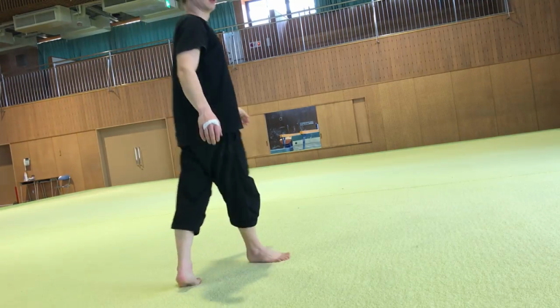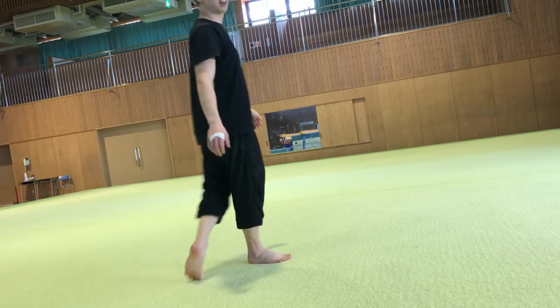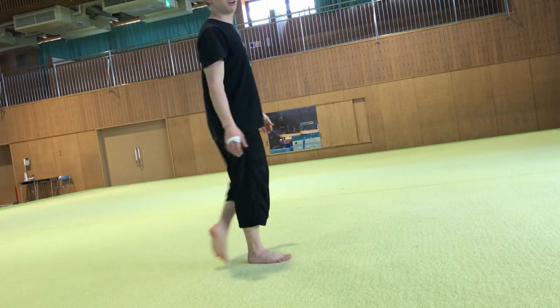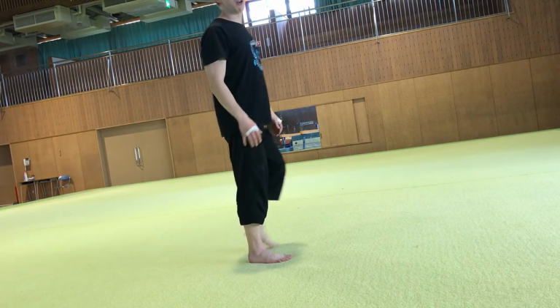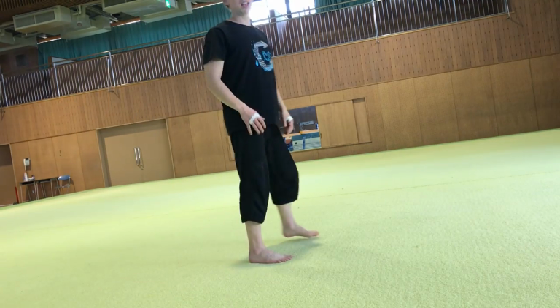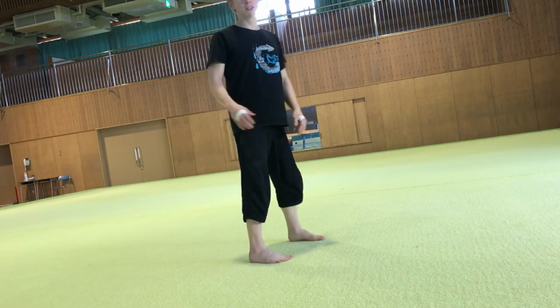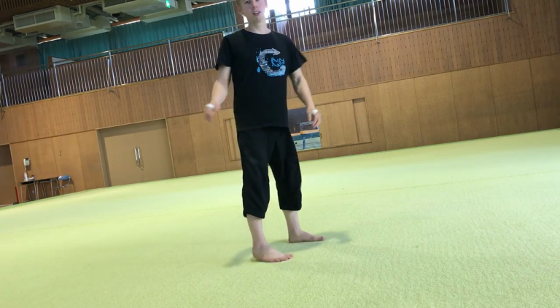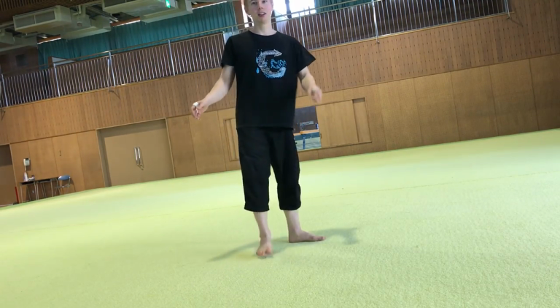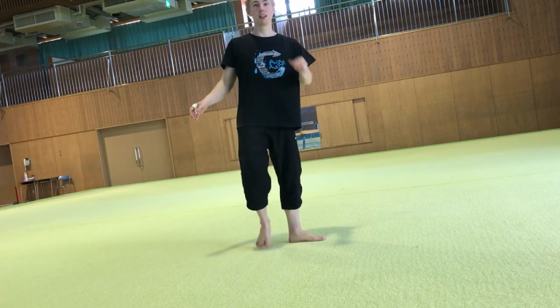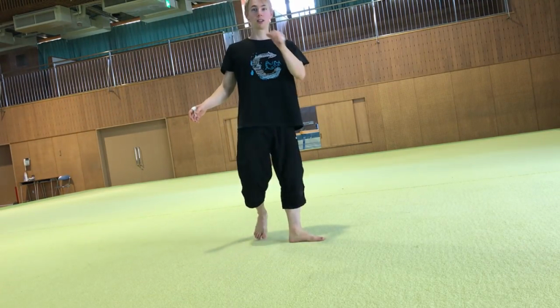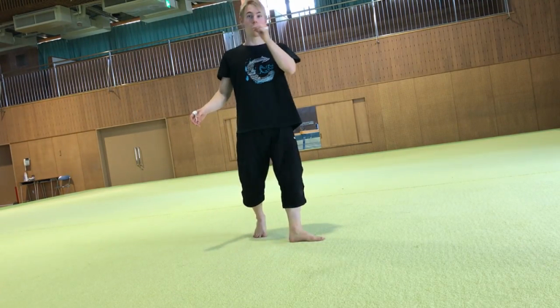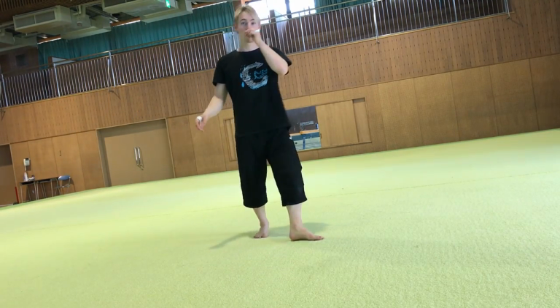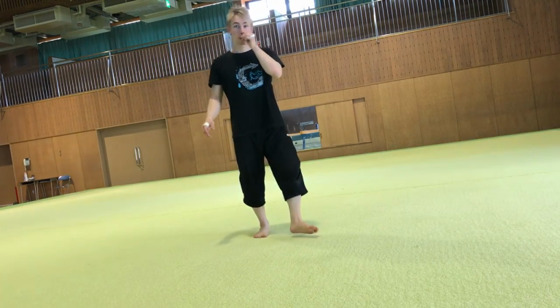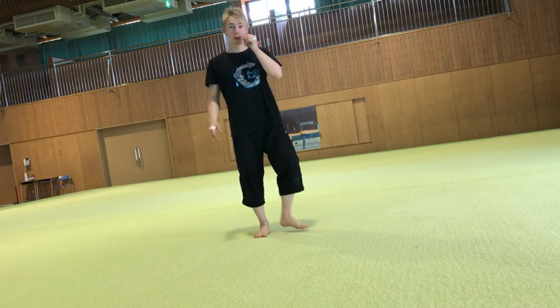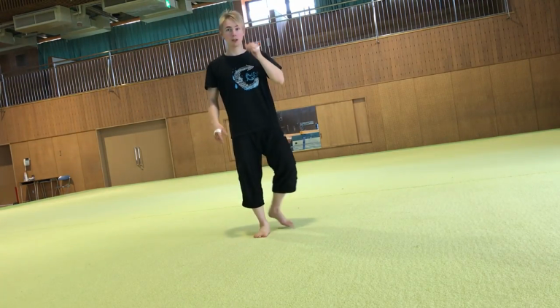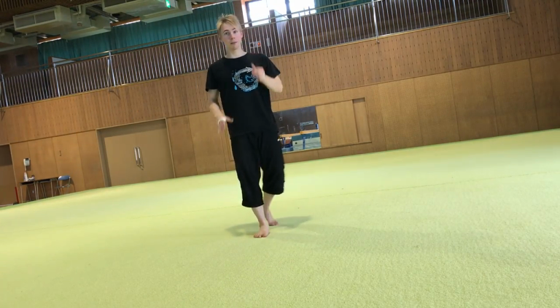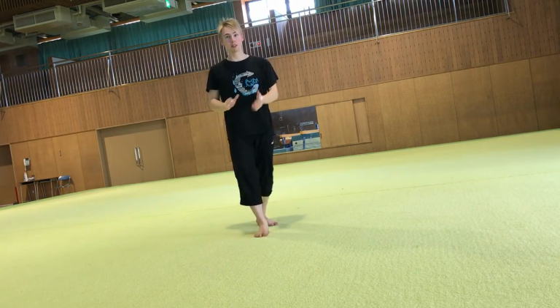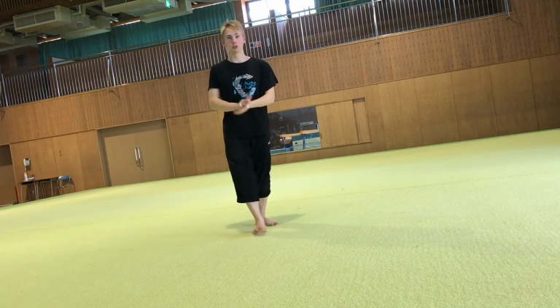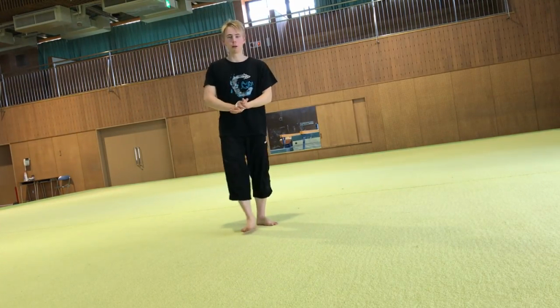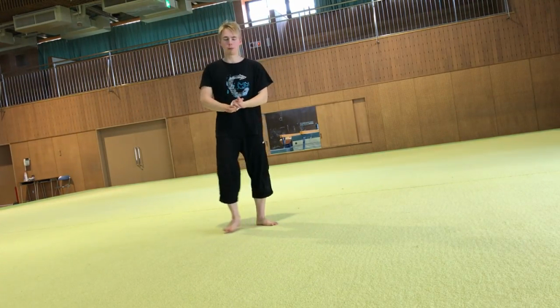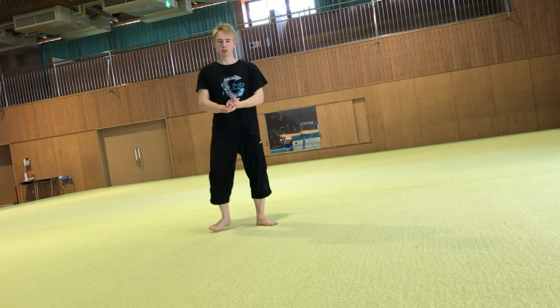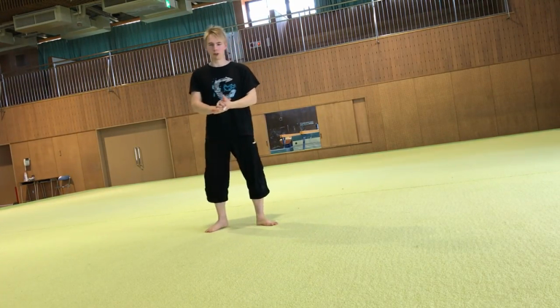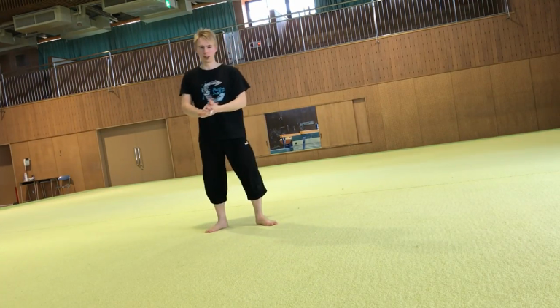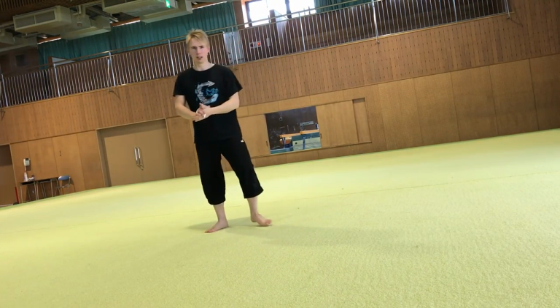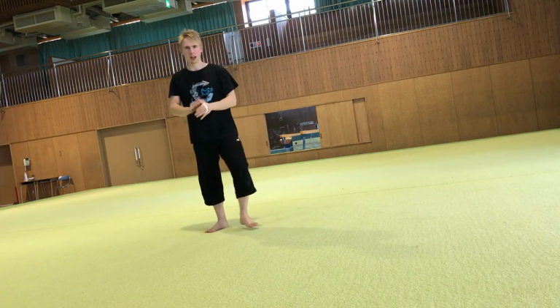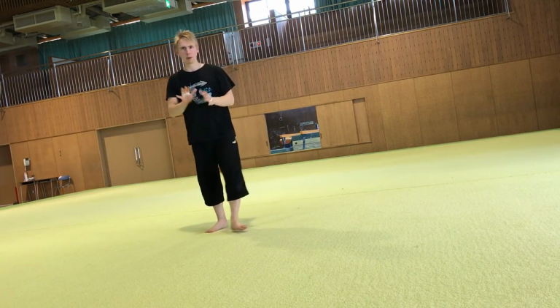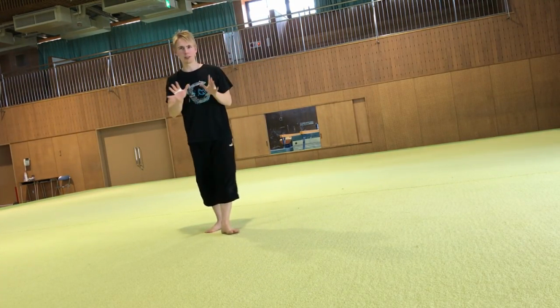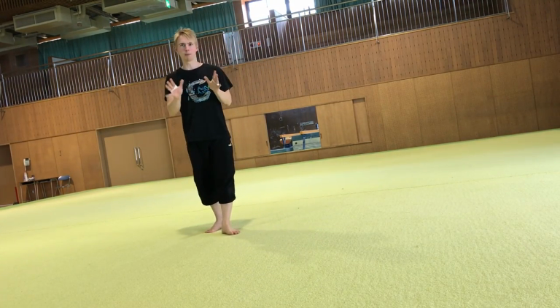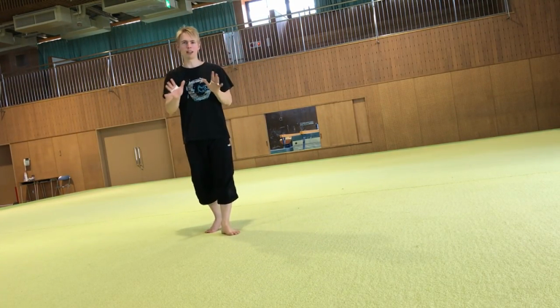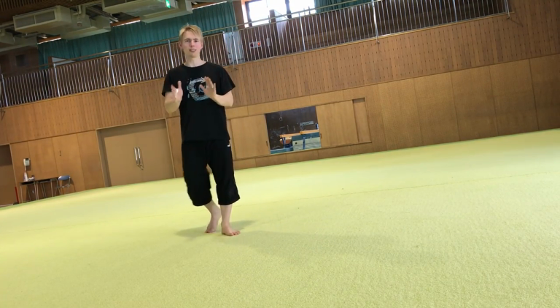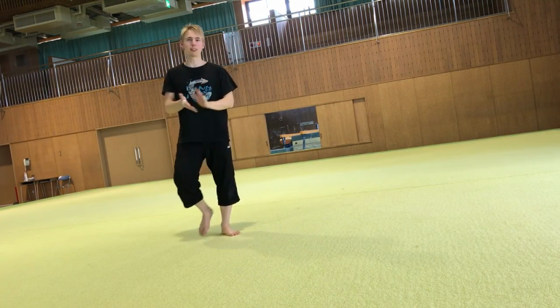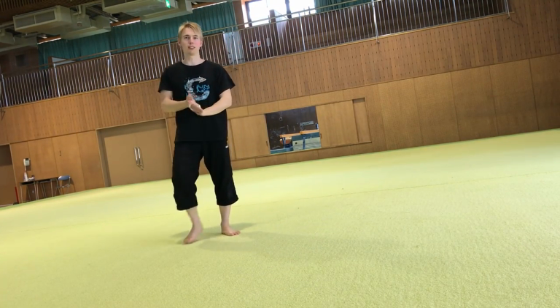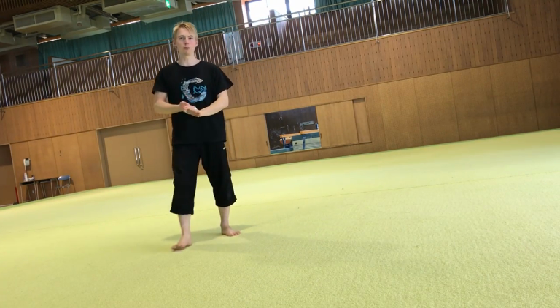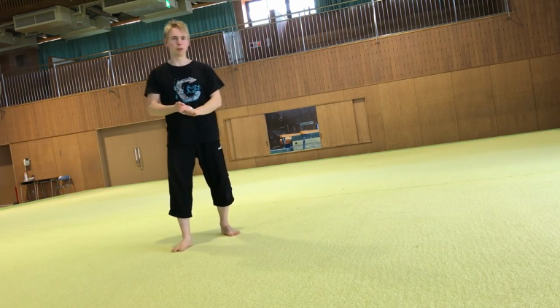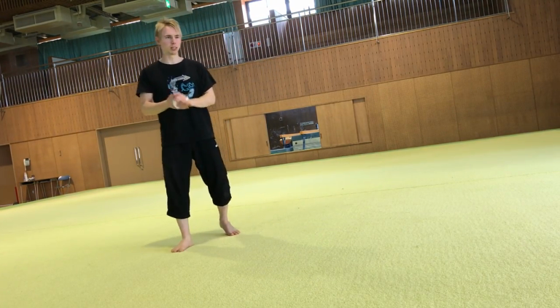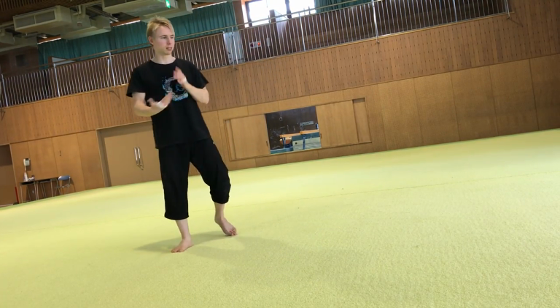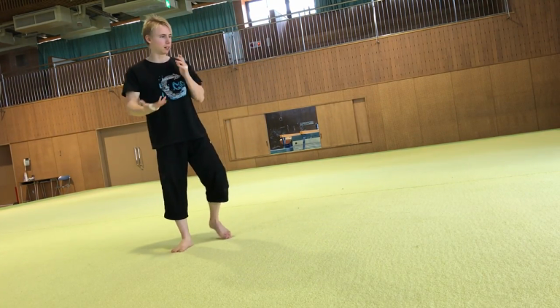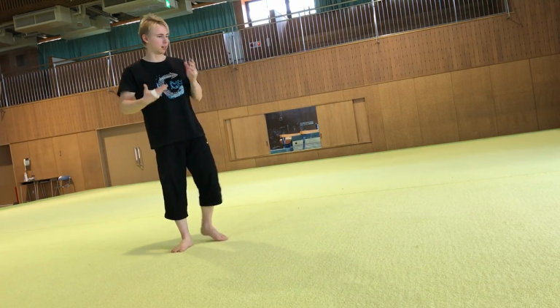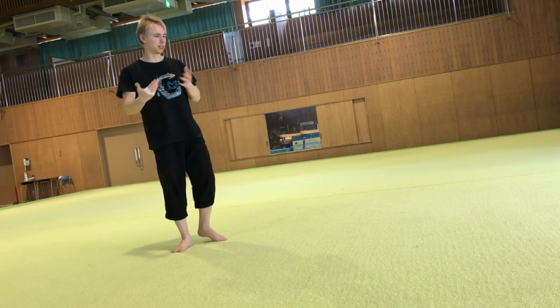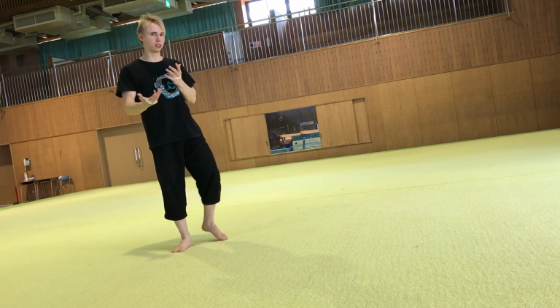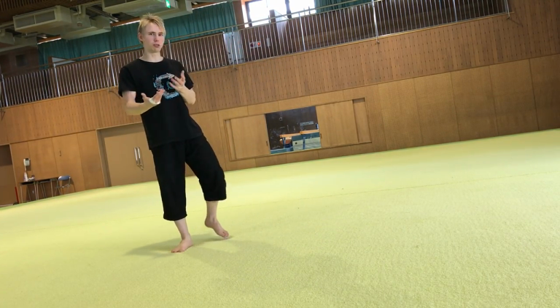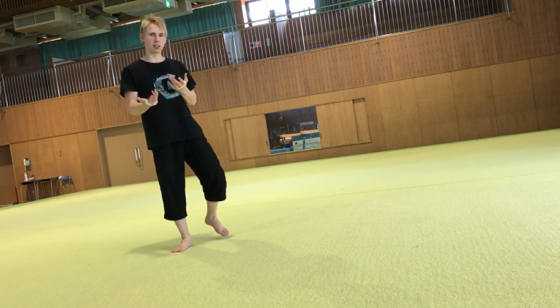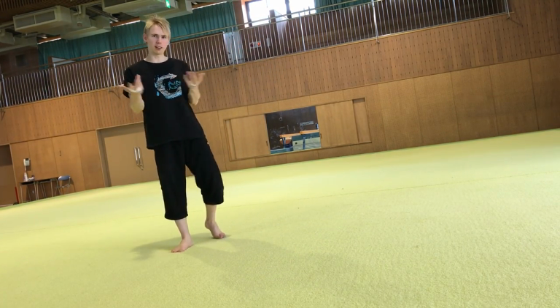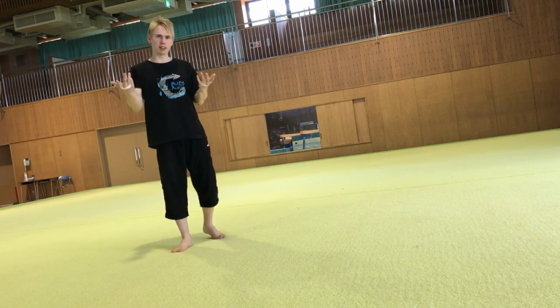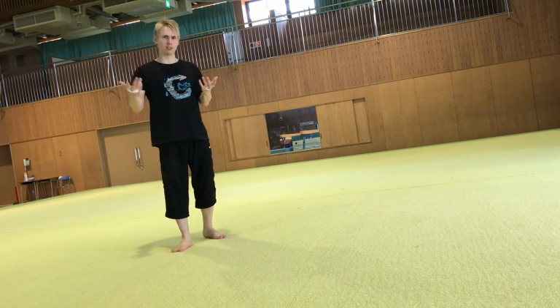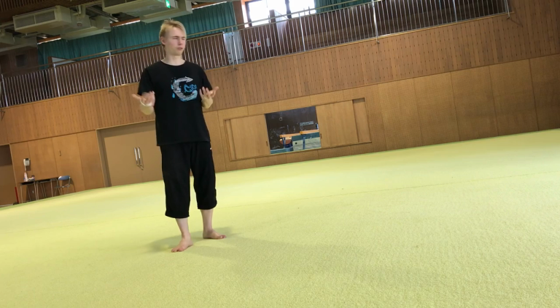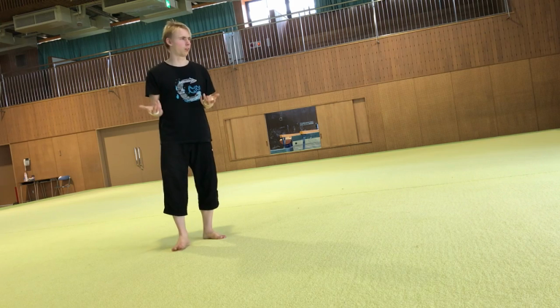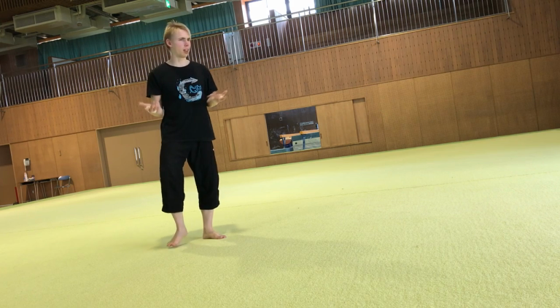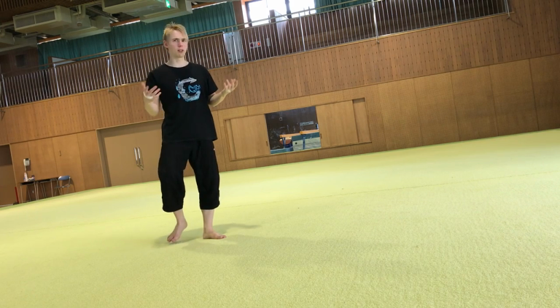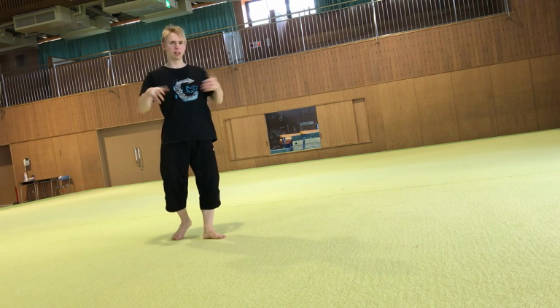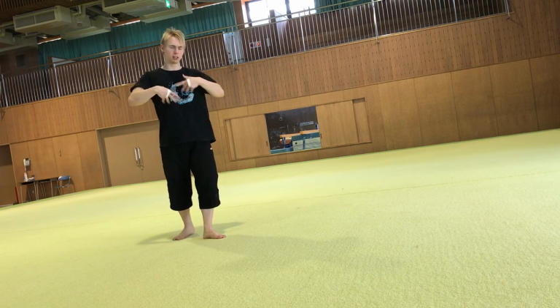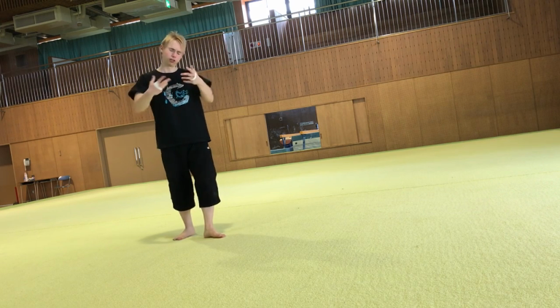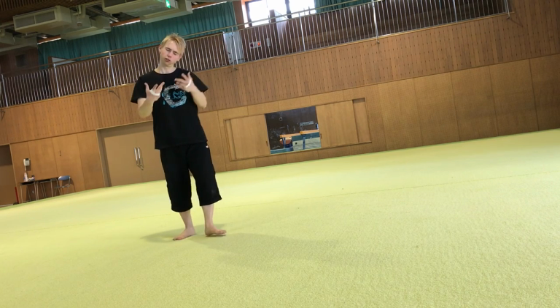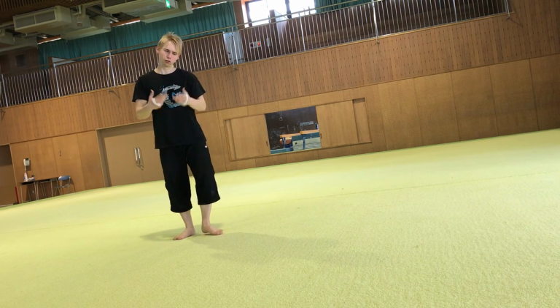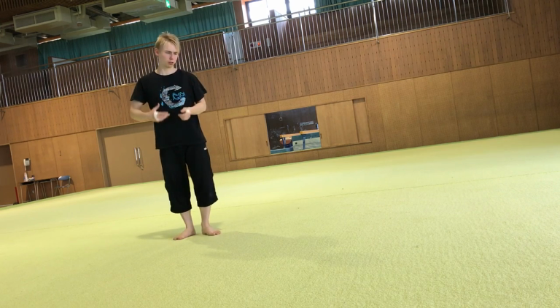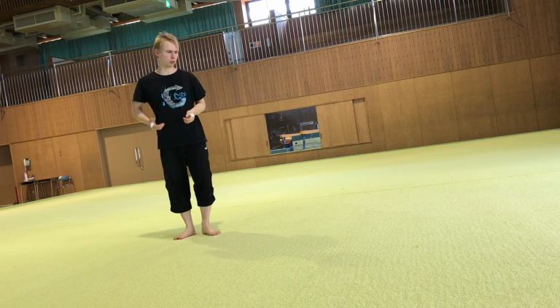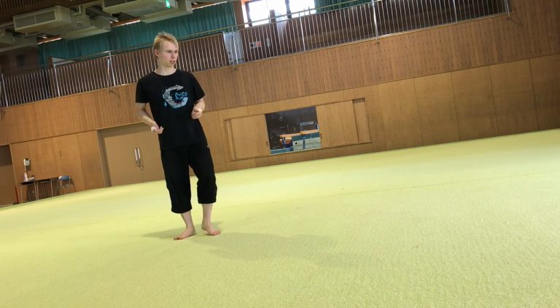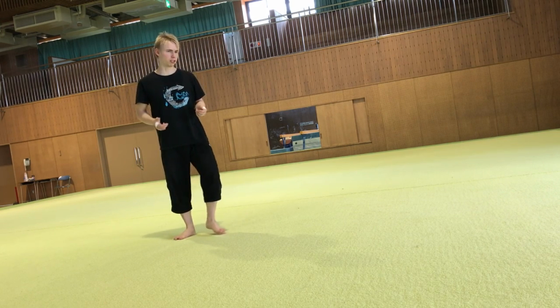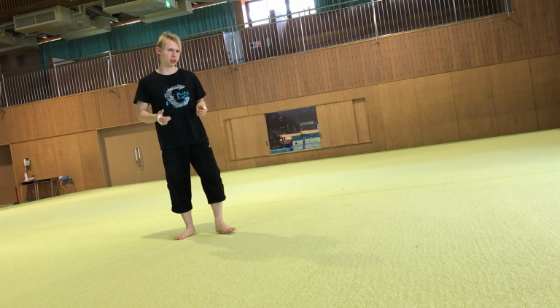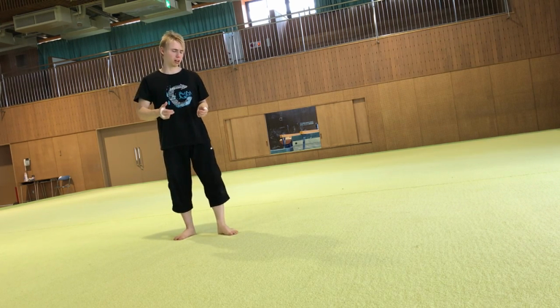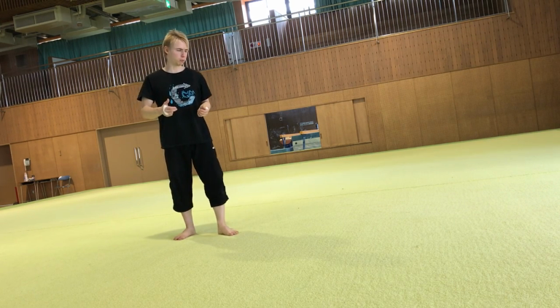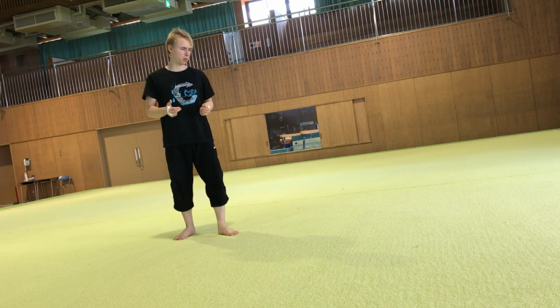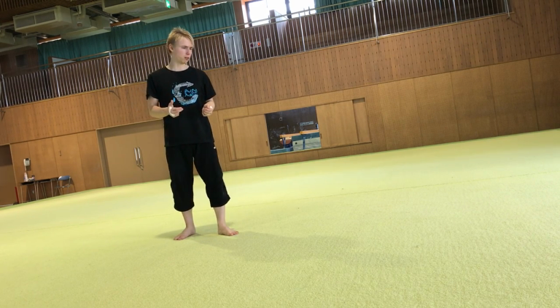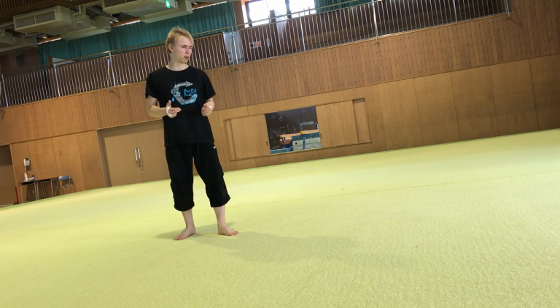Hello, a little Cartwheel Grandmaster Swipe tutorial. I'm not the best at this but it's a trick that I just found out and I just thought I'd share it with you.